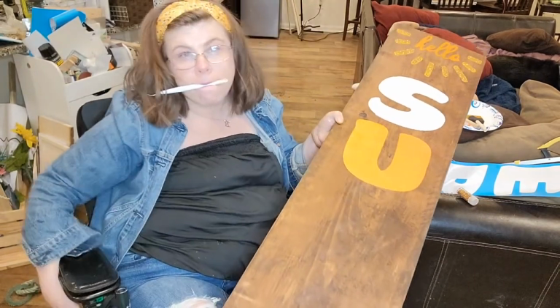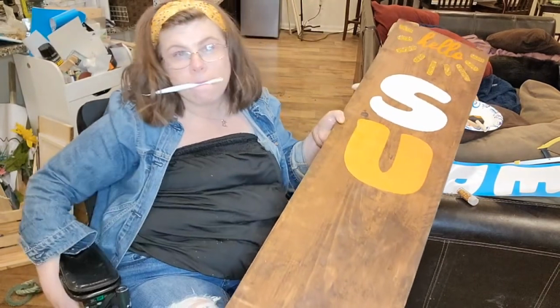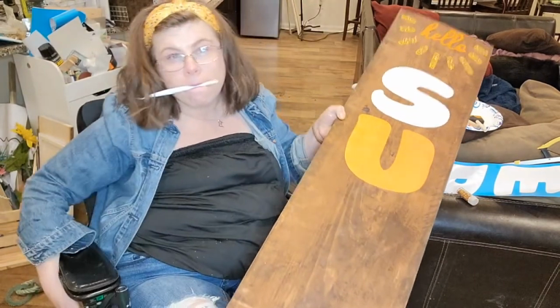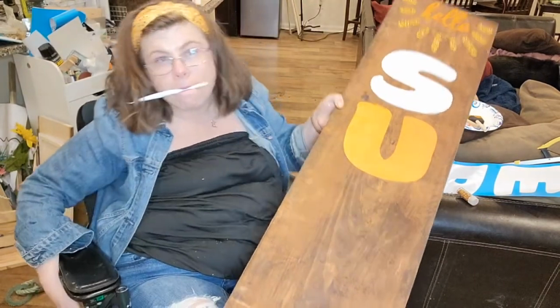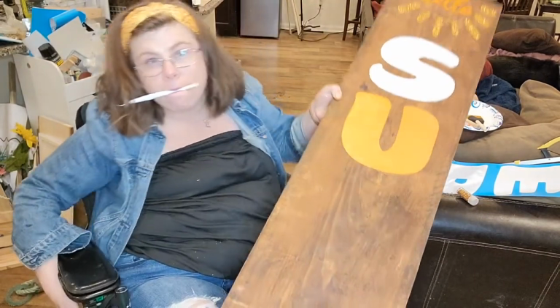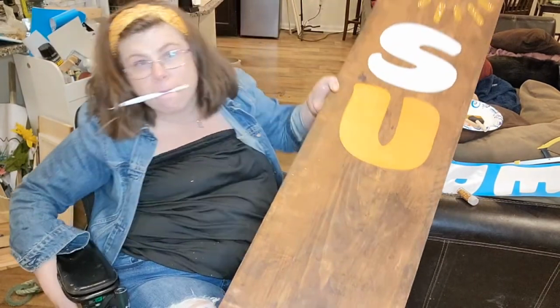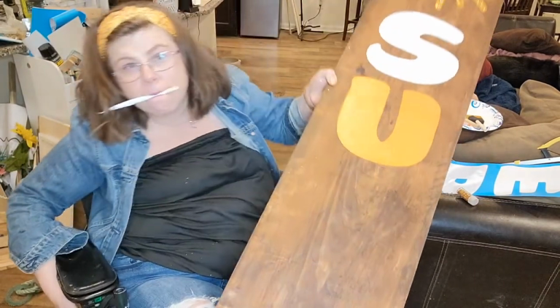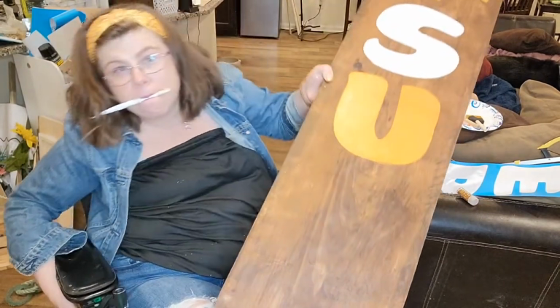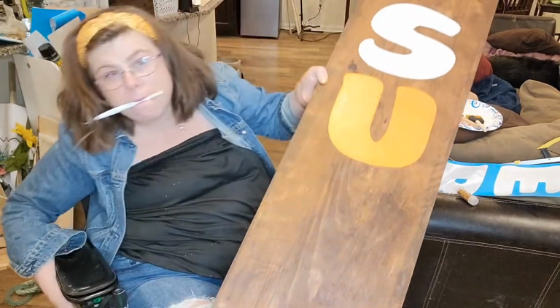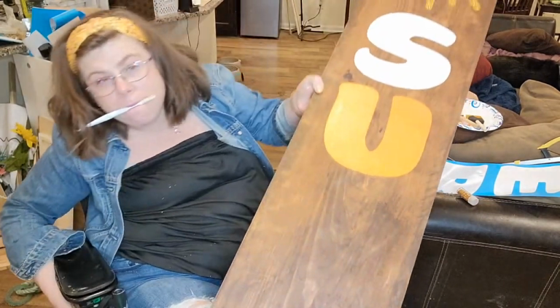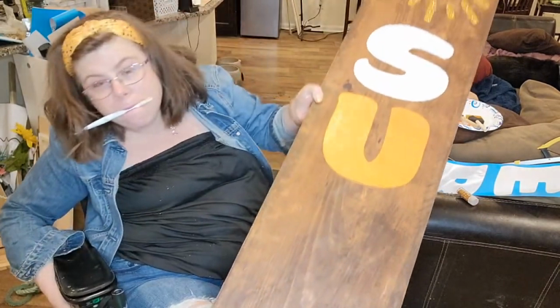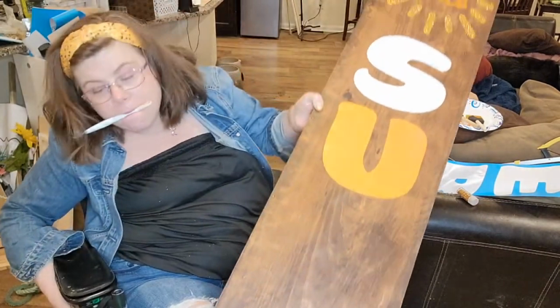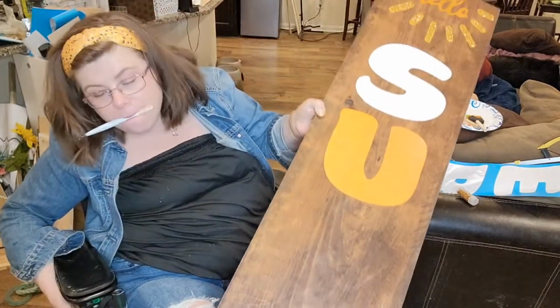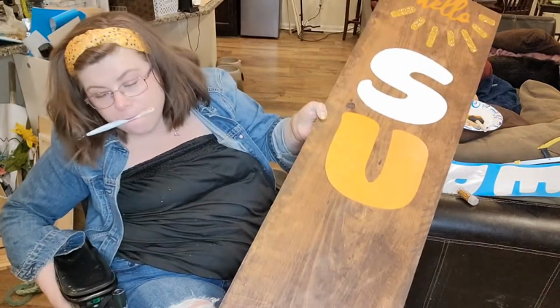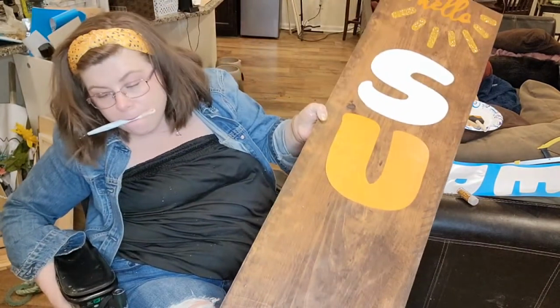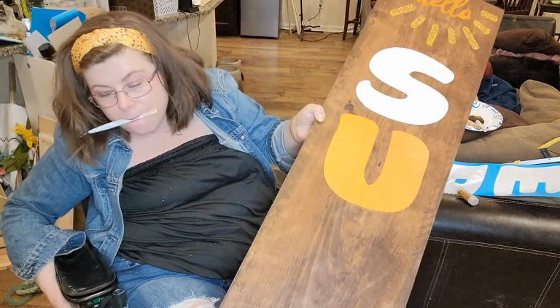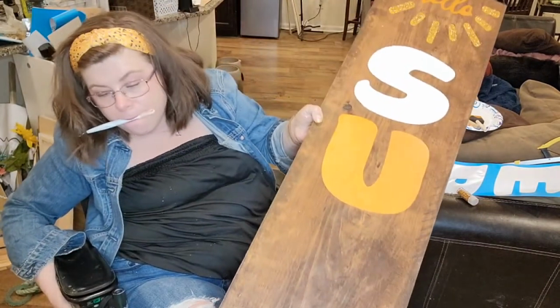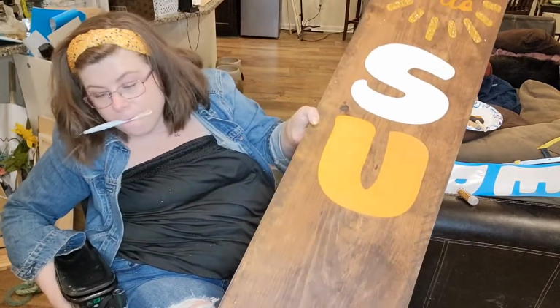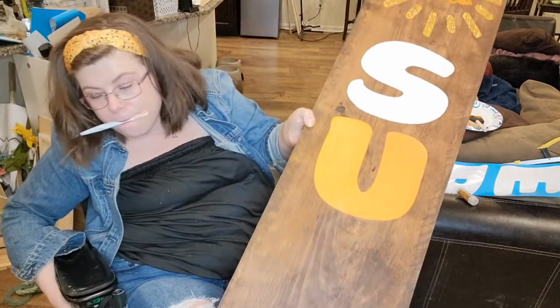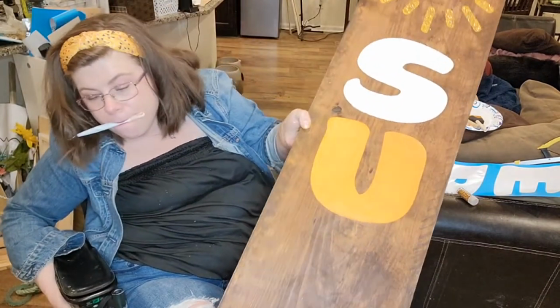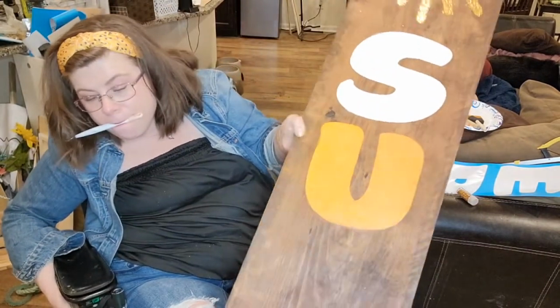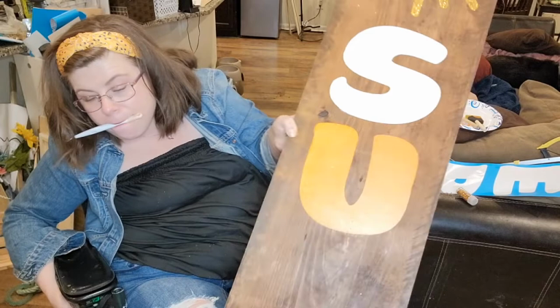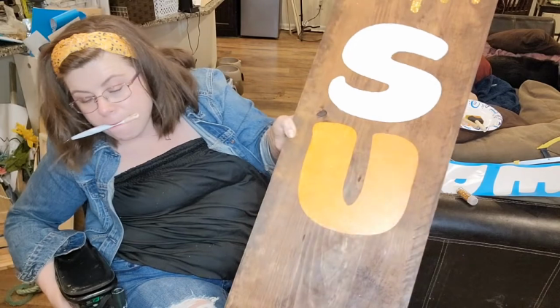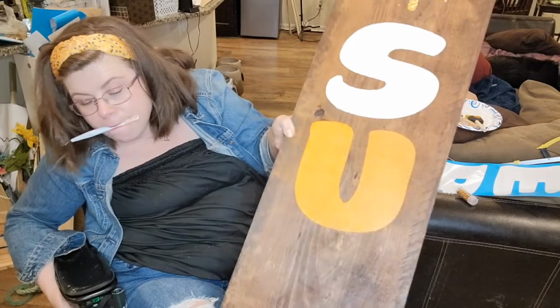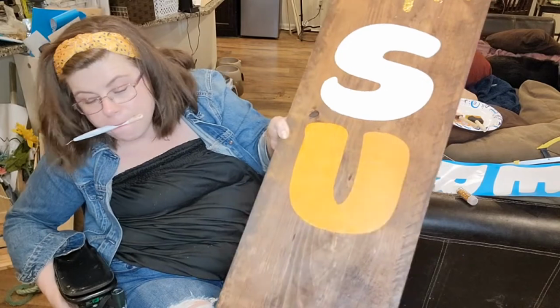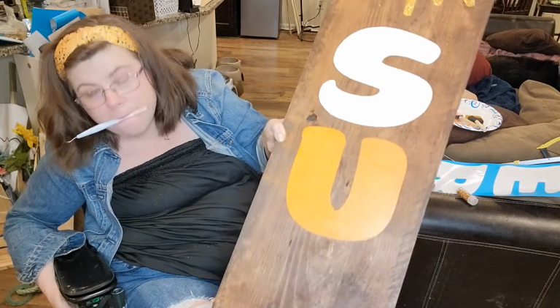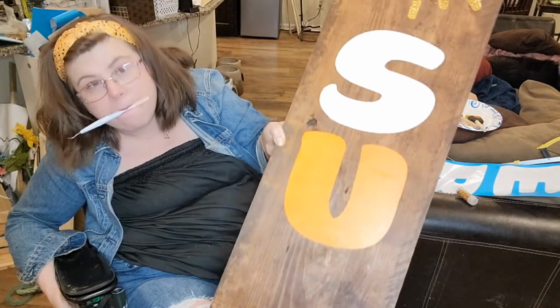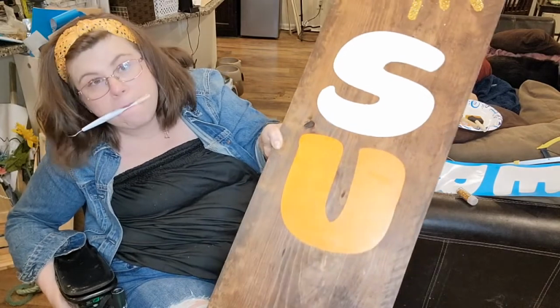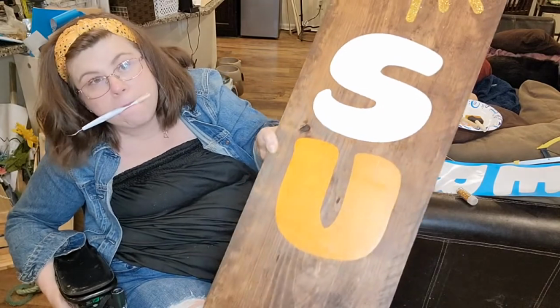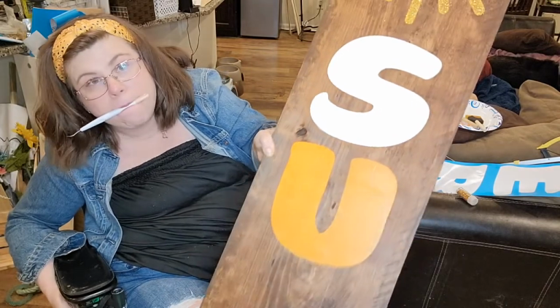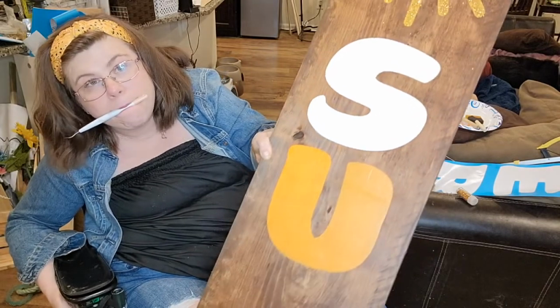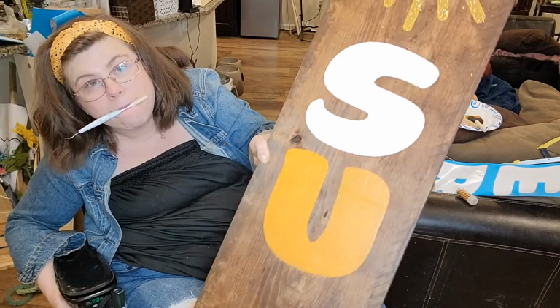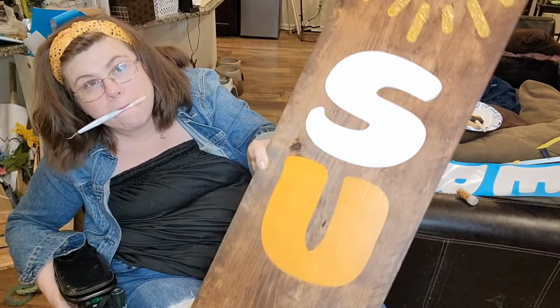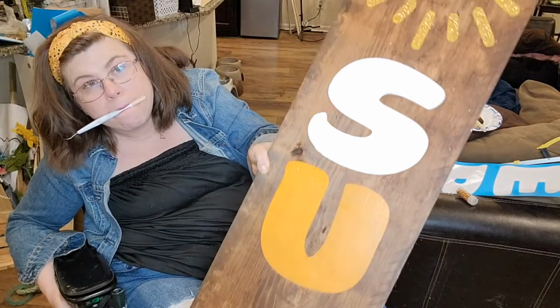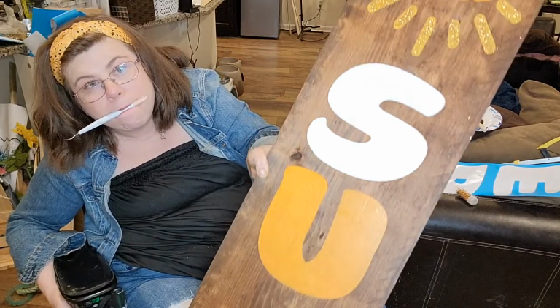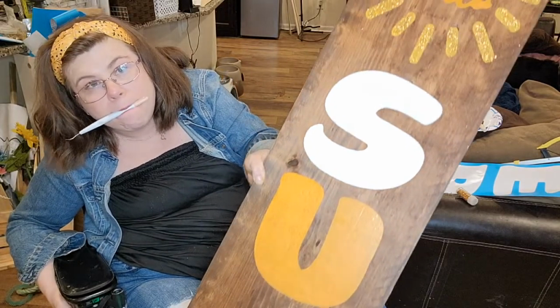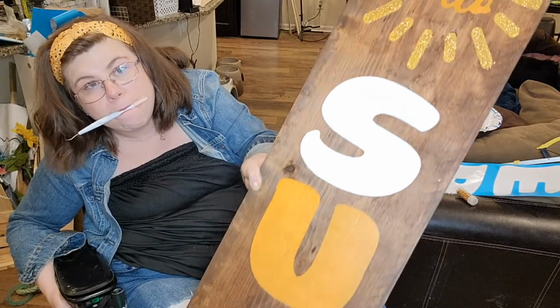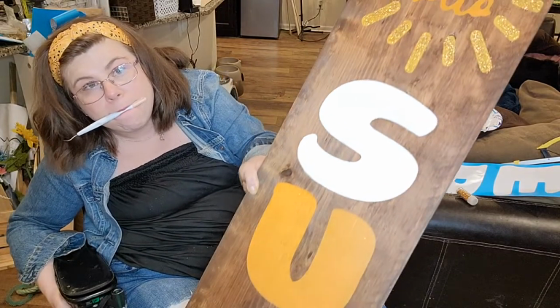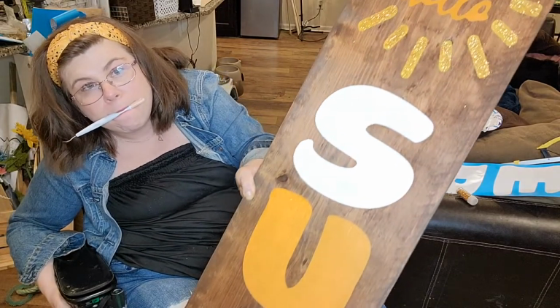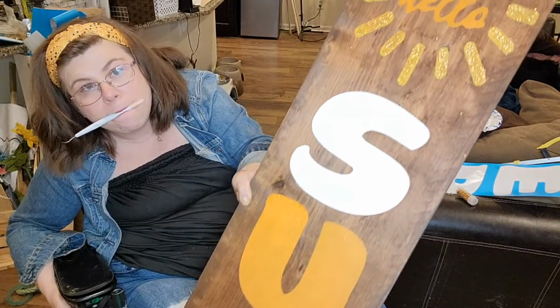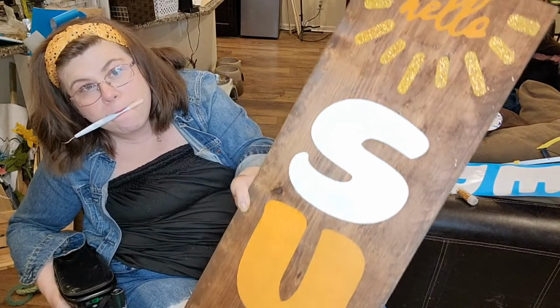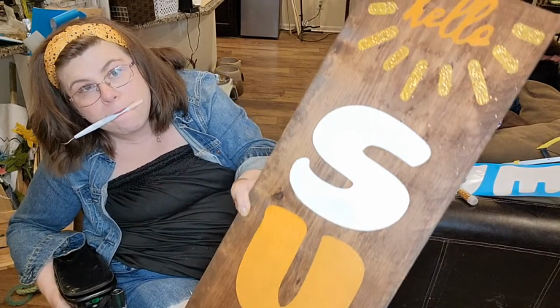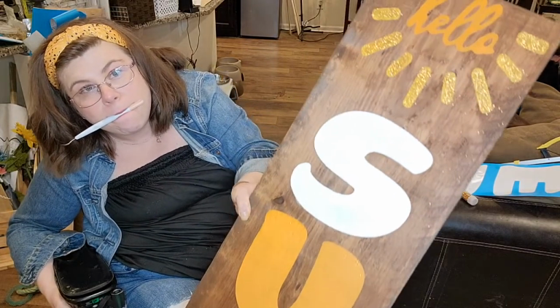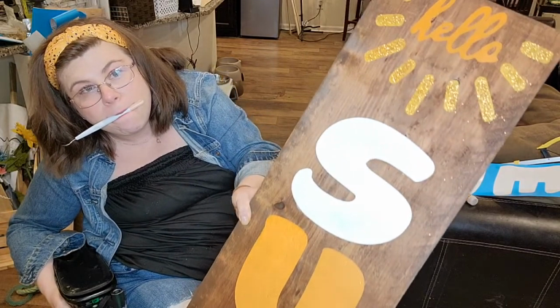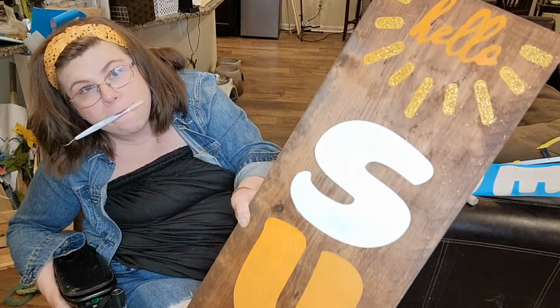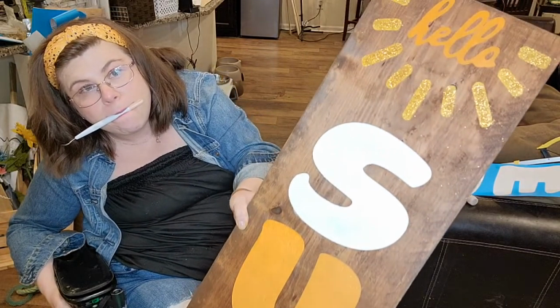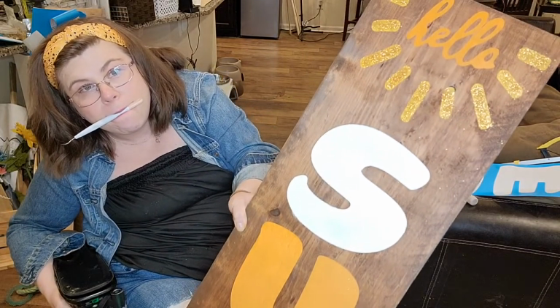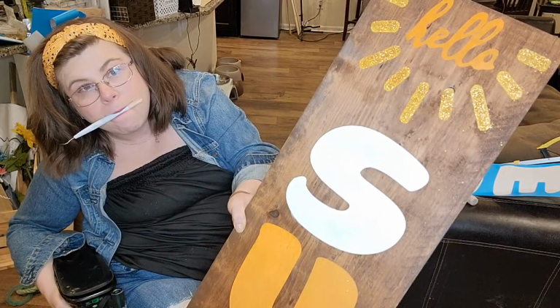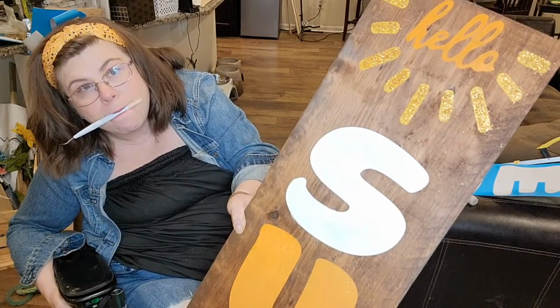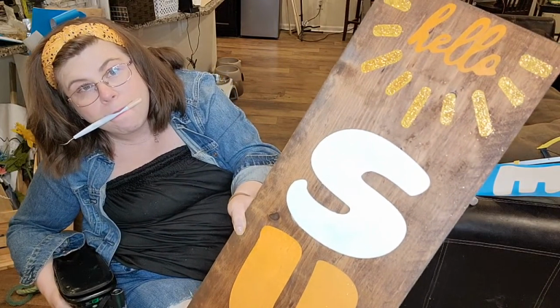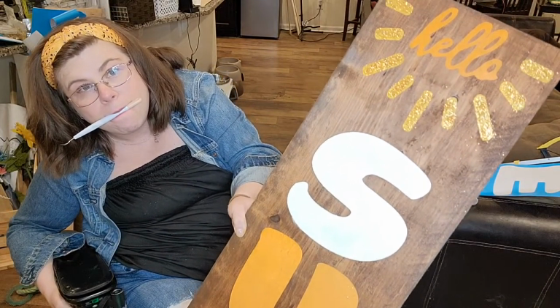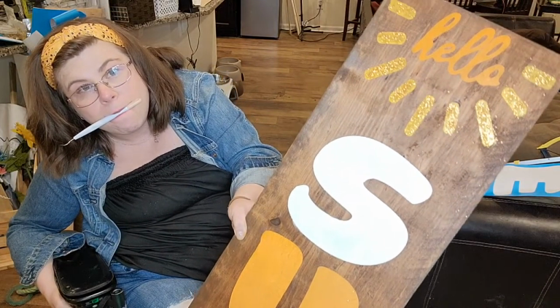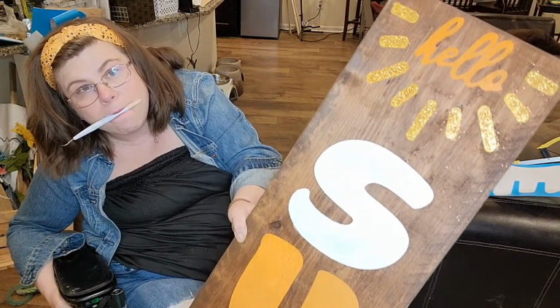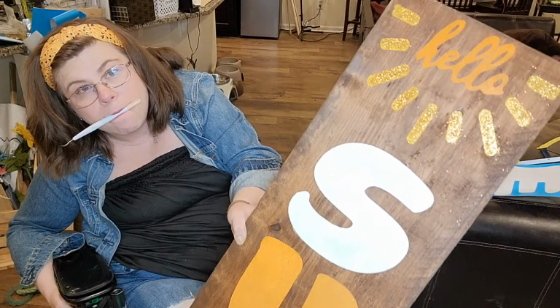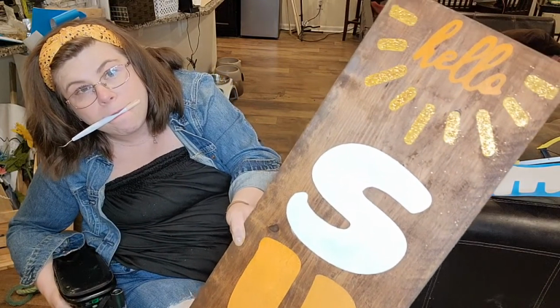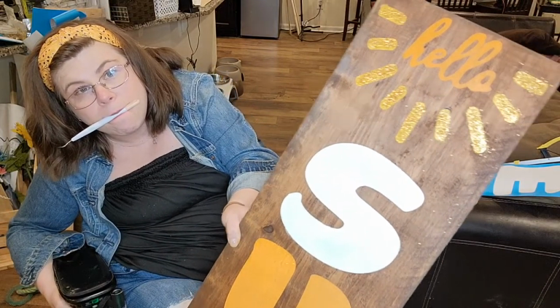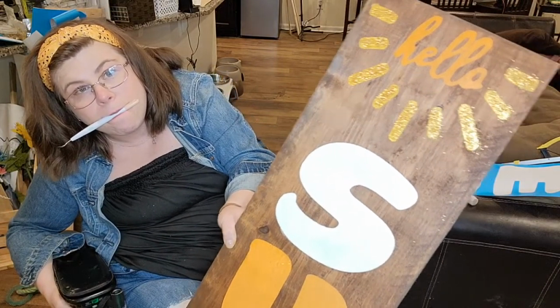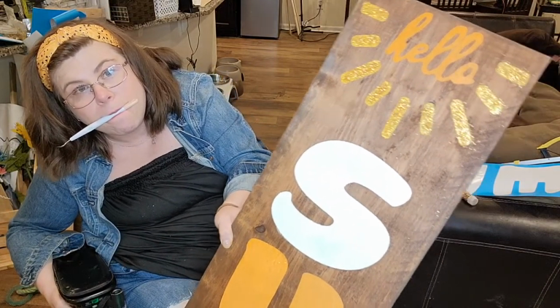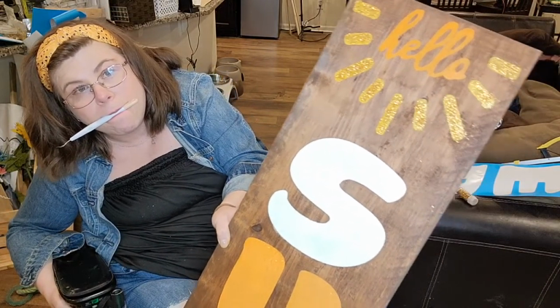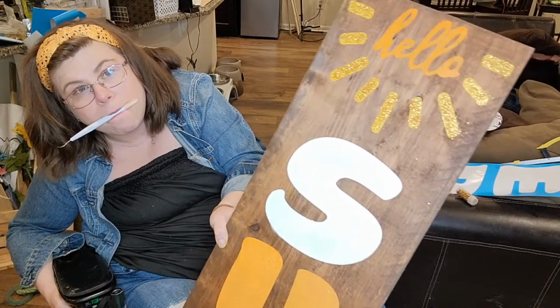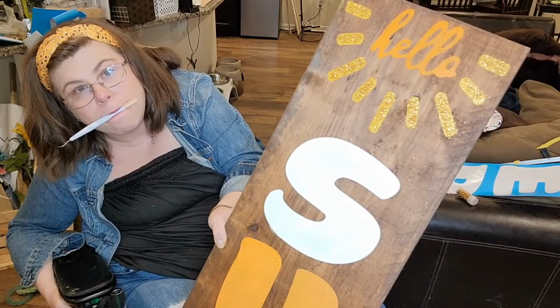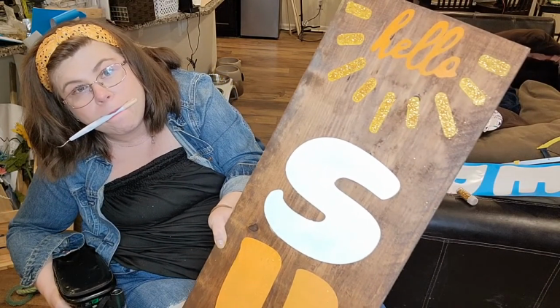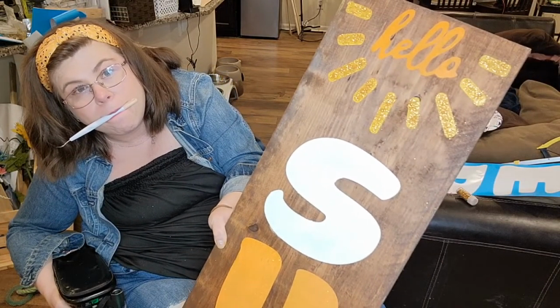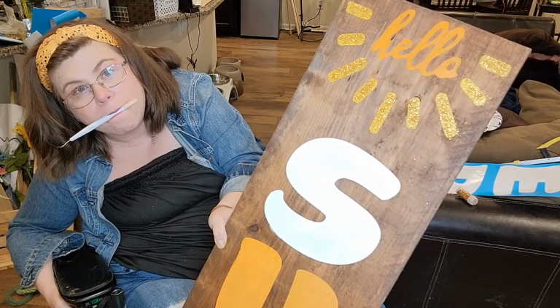So far so good, but I kind of wish I would have painted the hello white so it just stood out a little more — but I like it.